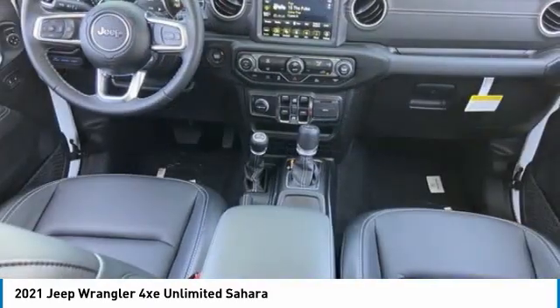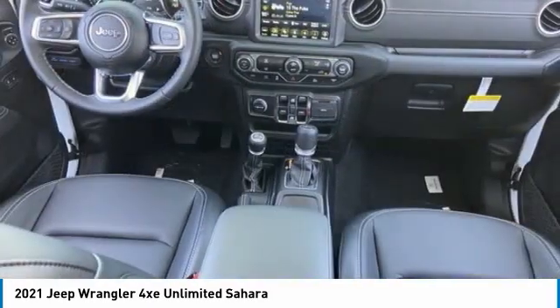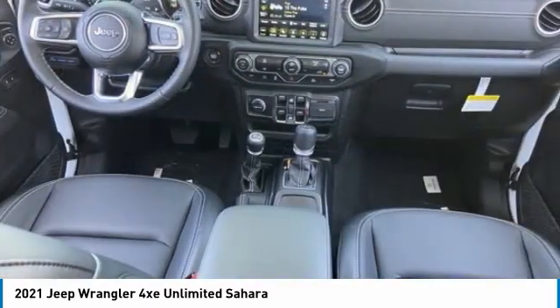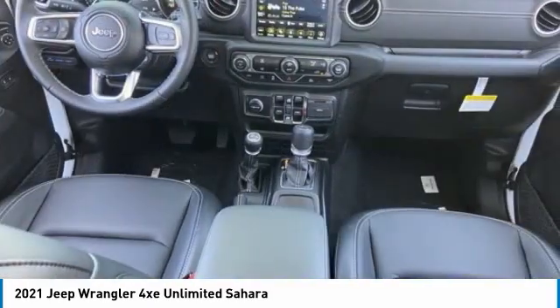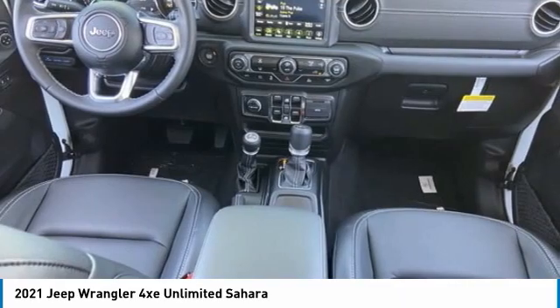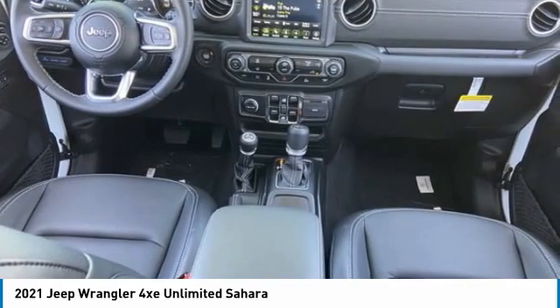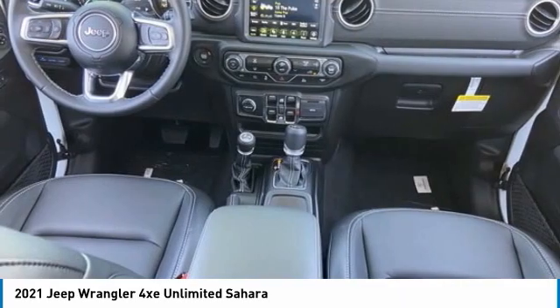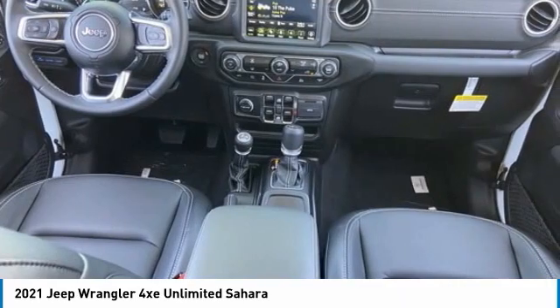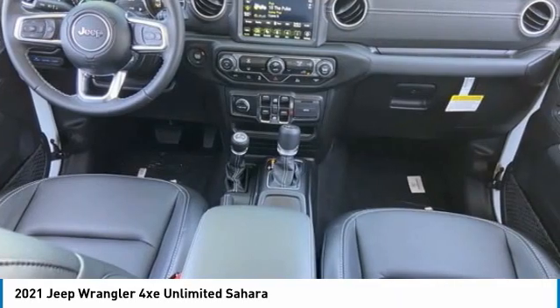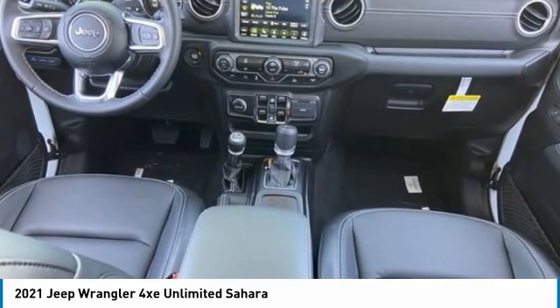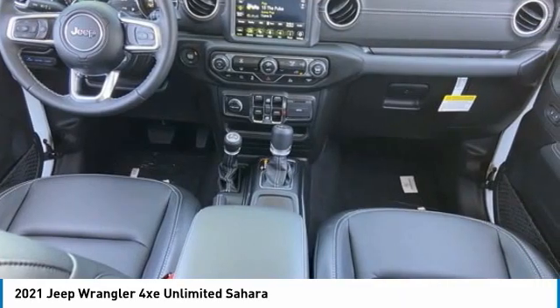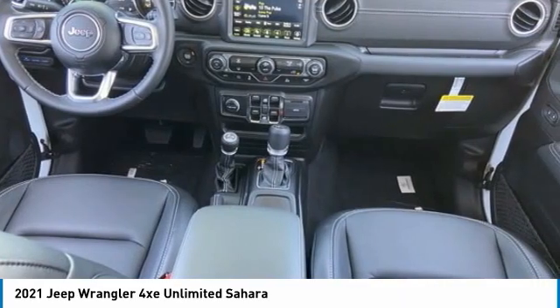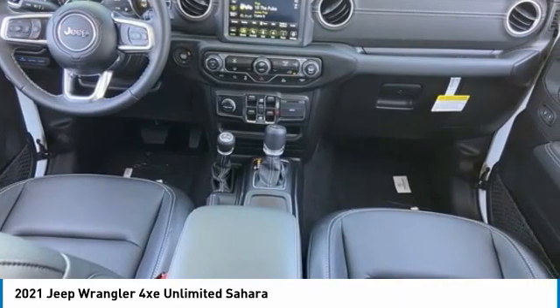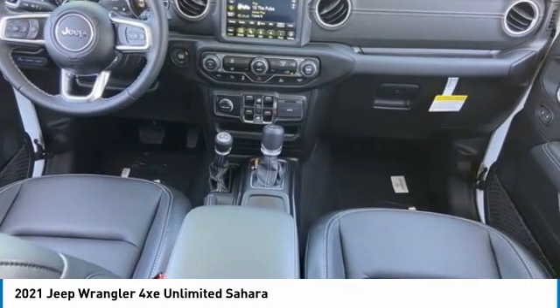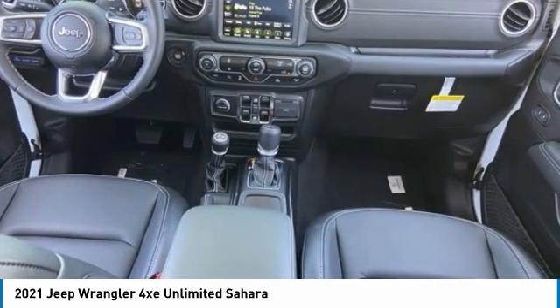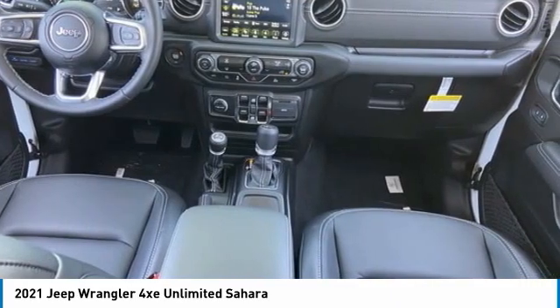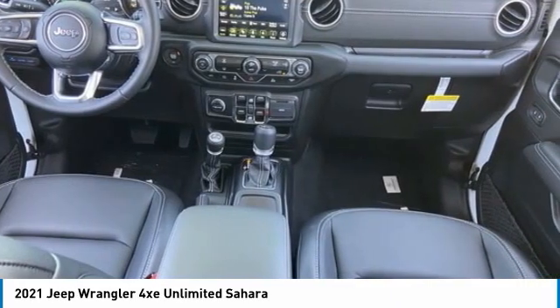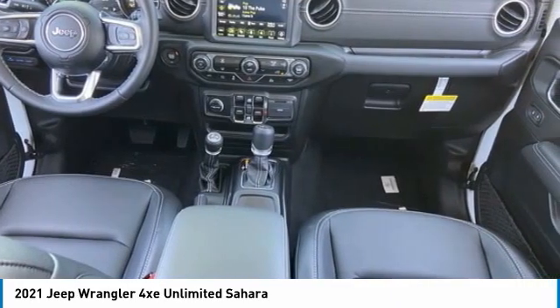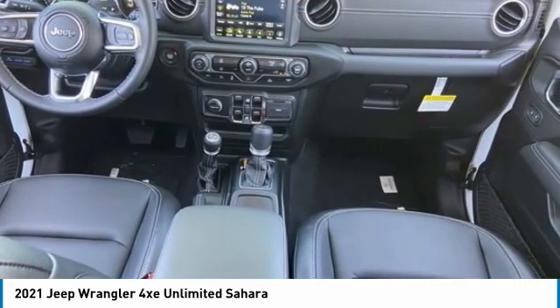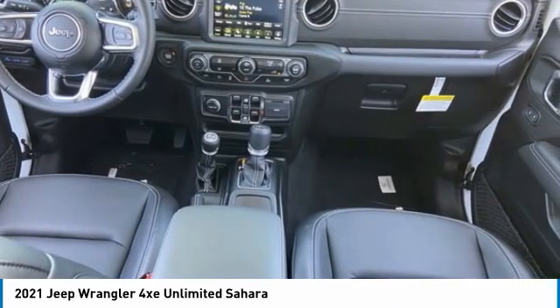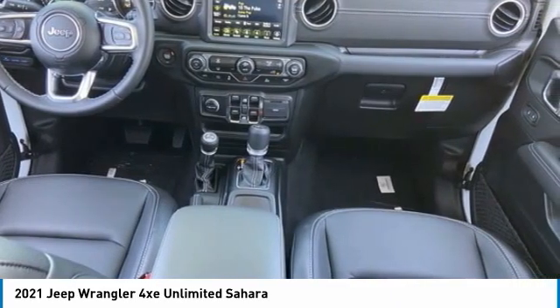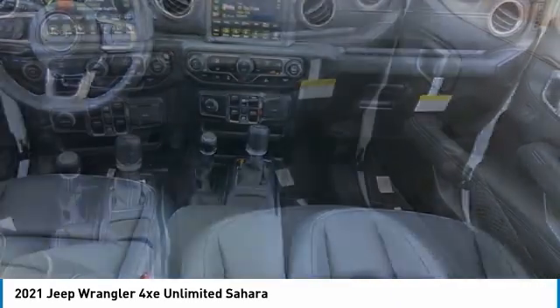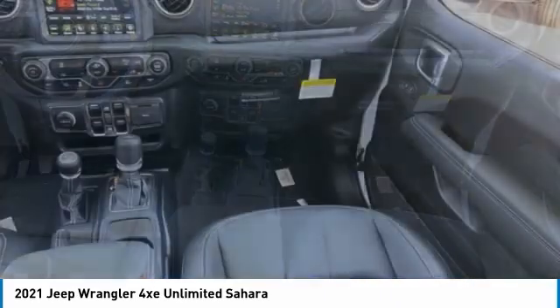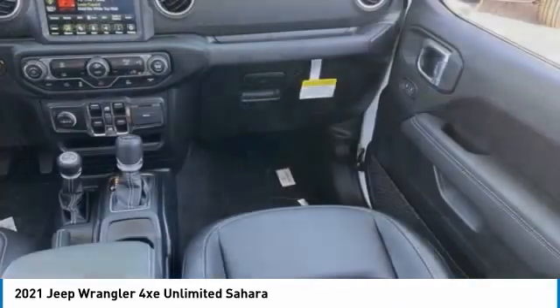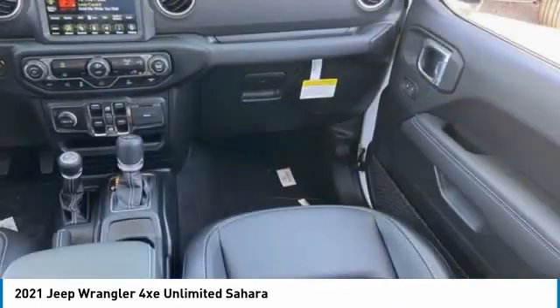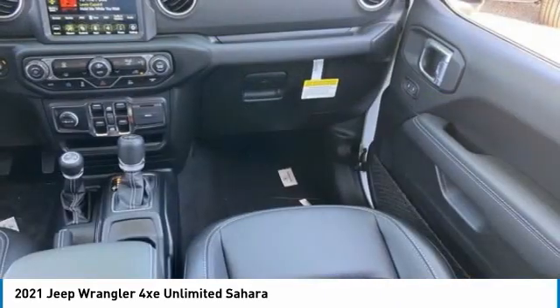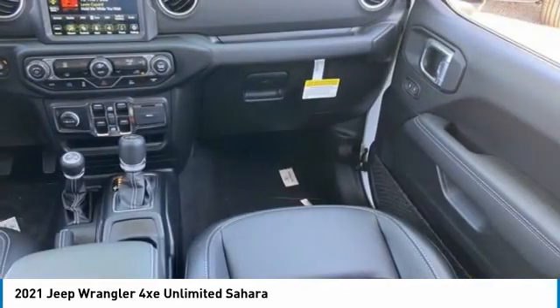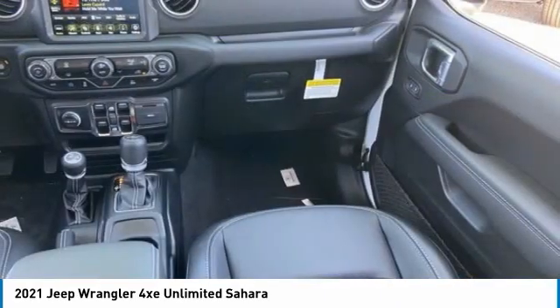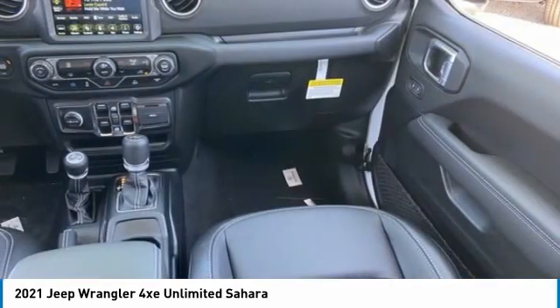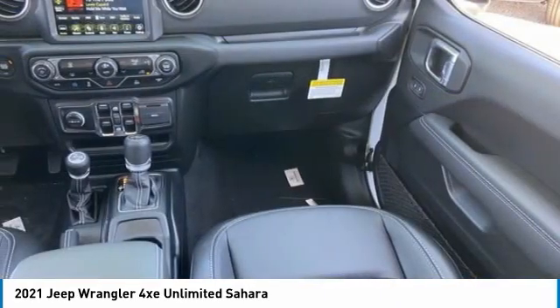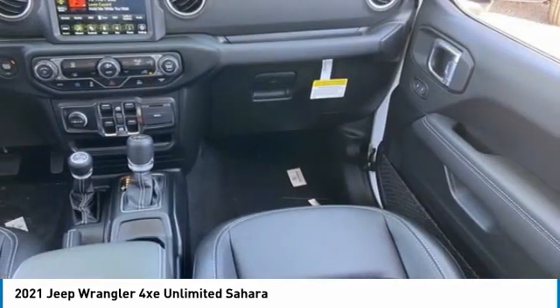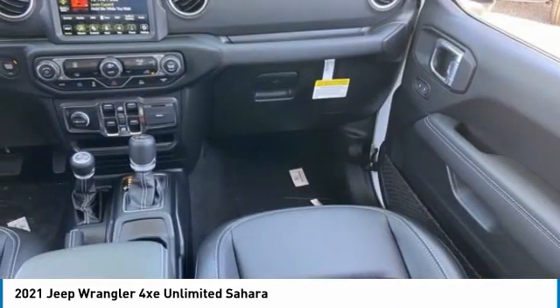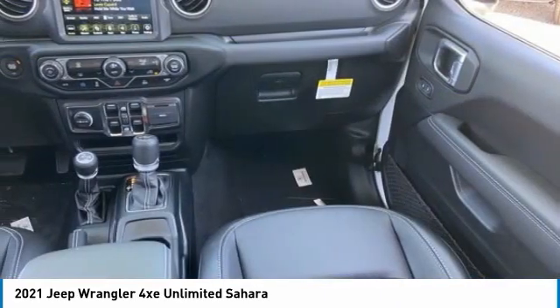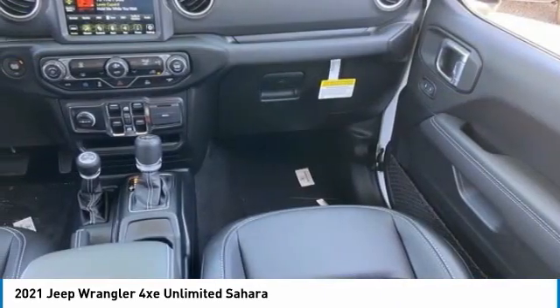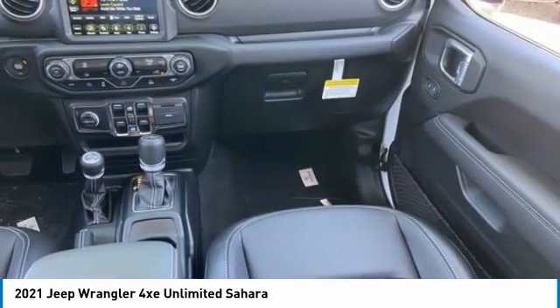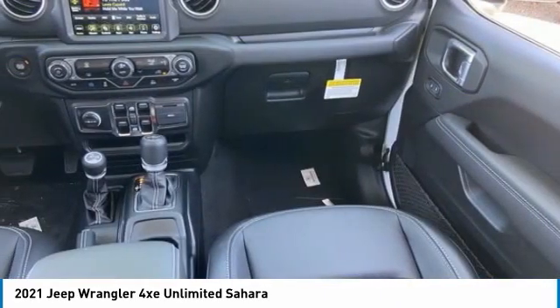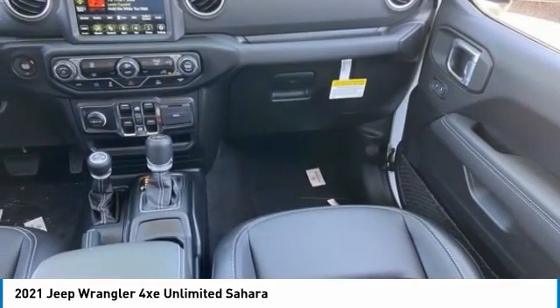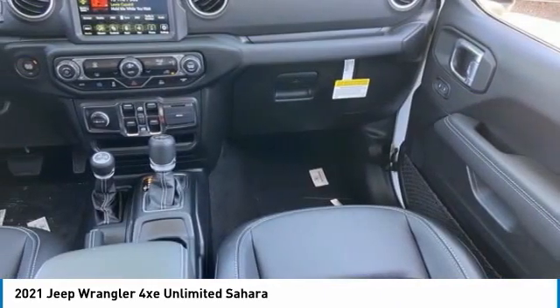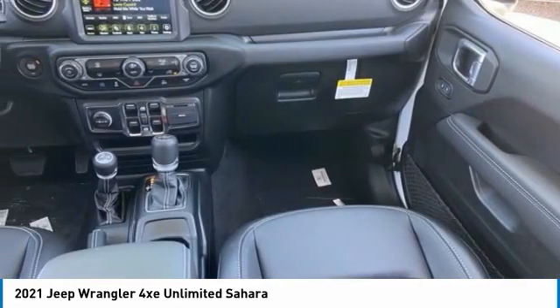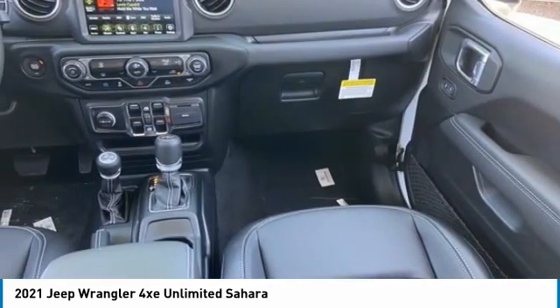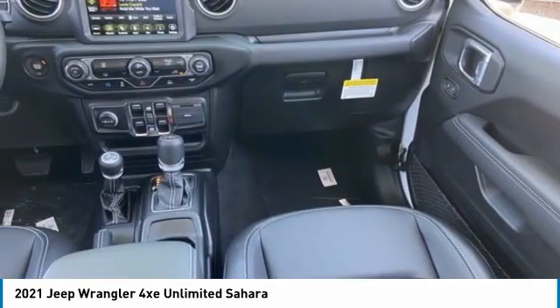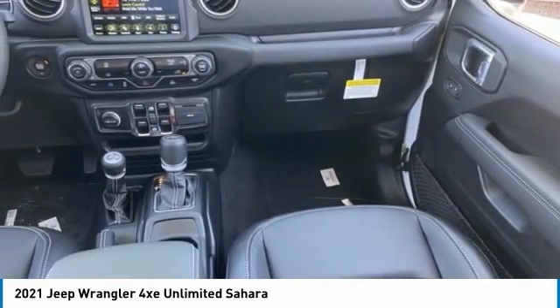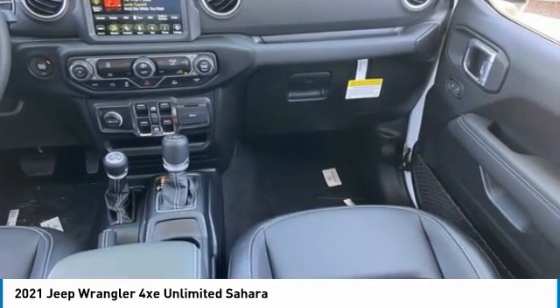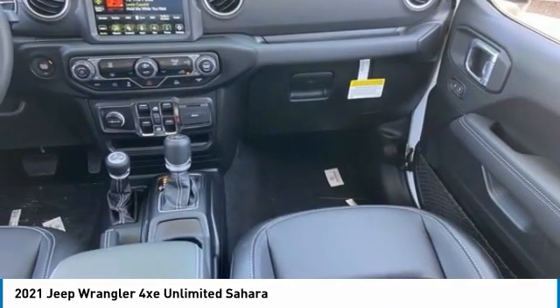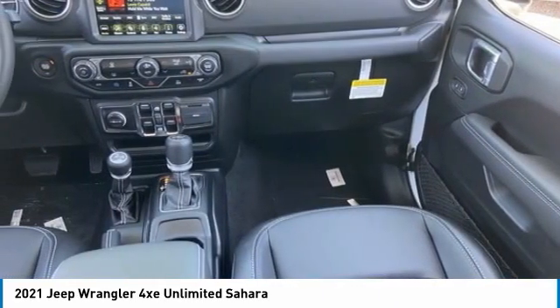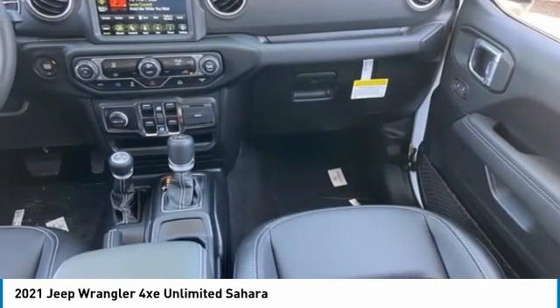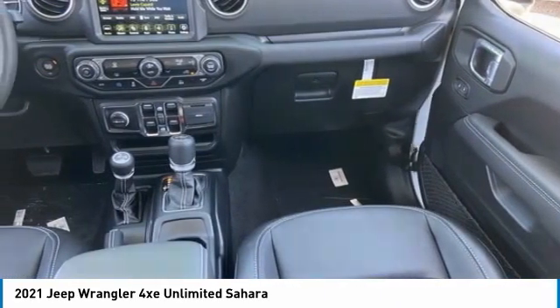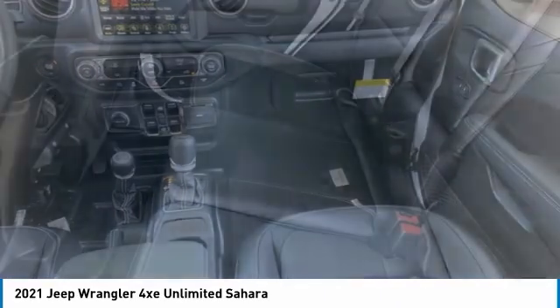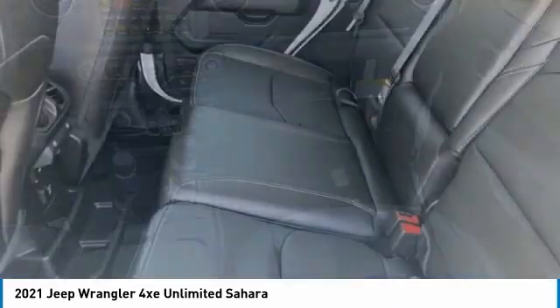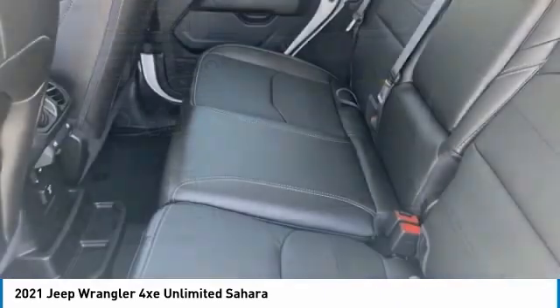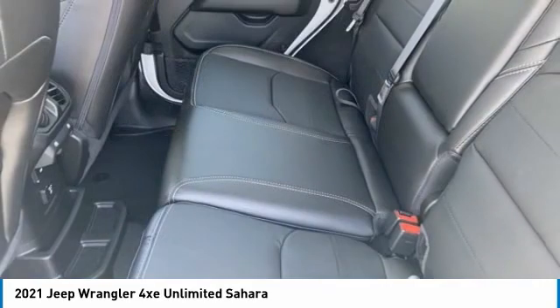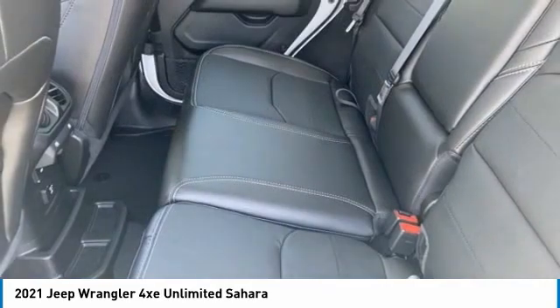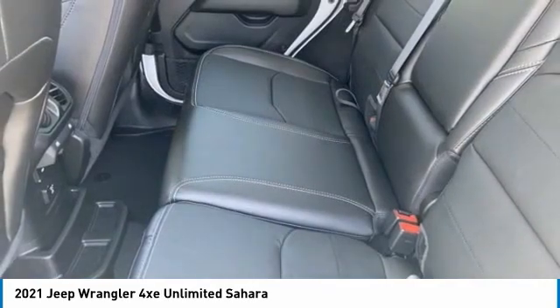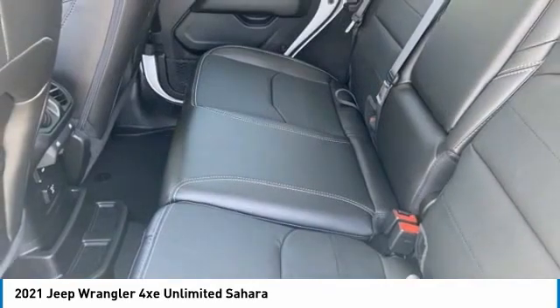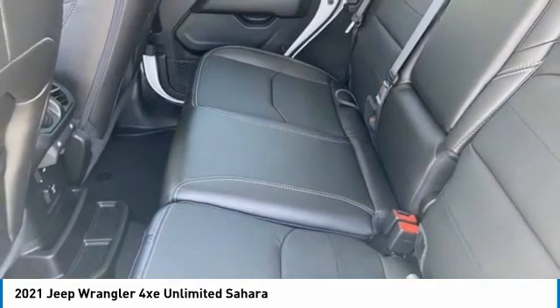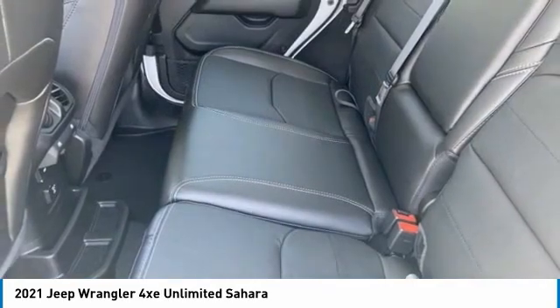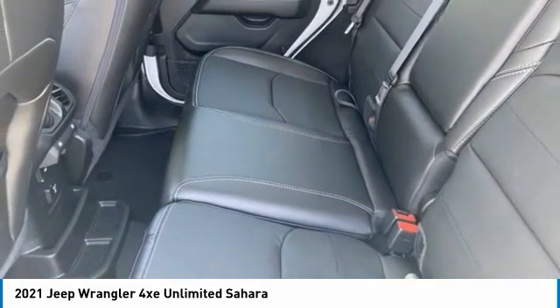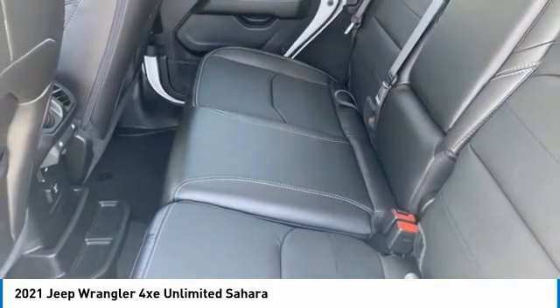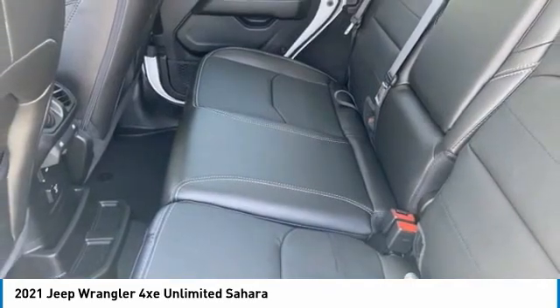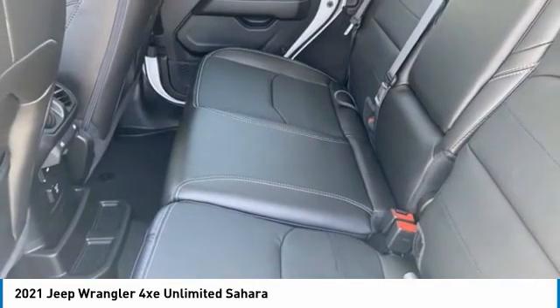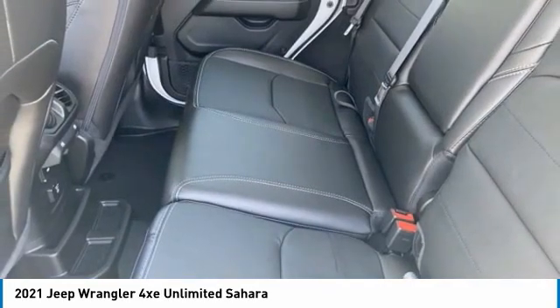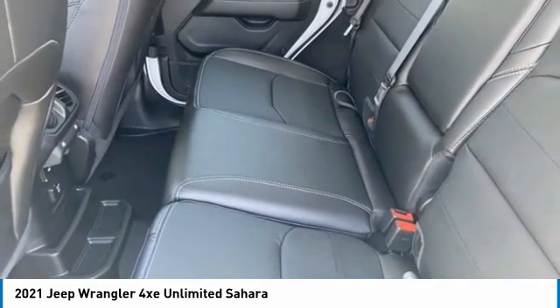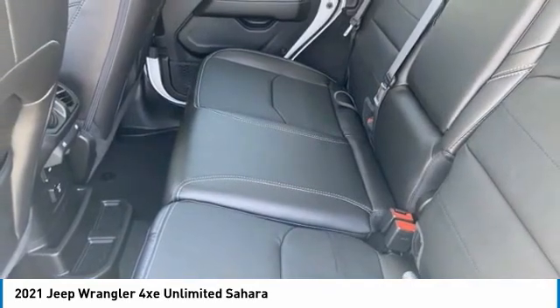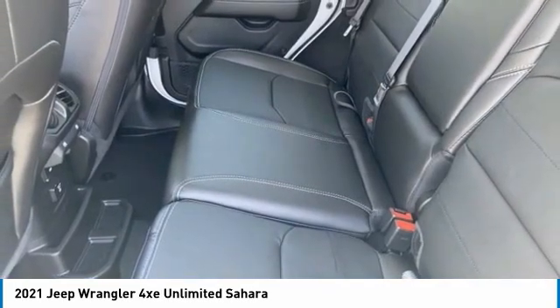Engine immobilizer. This isn't just a vehicle, it's an experience. So stop in for a test drive today.